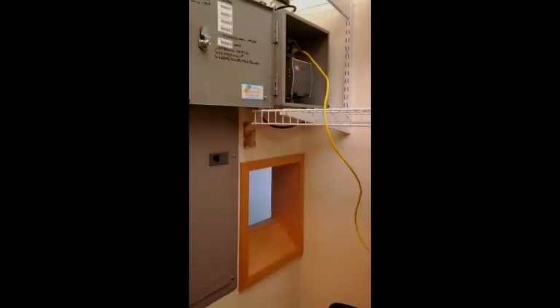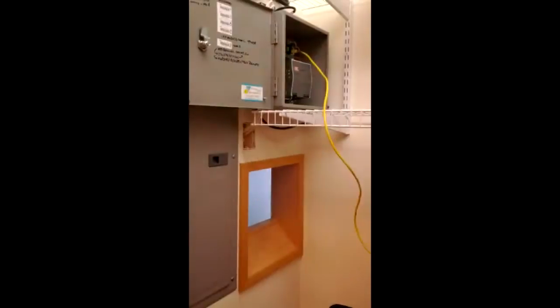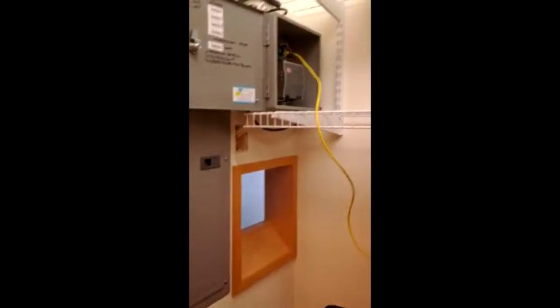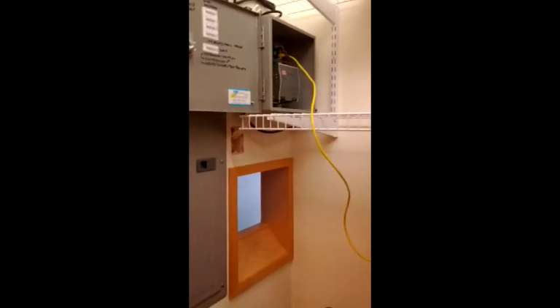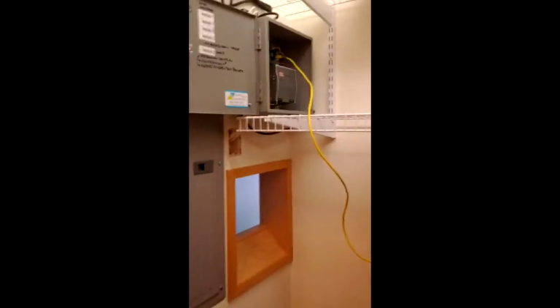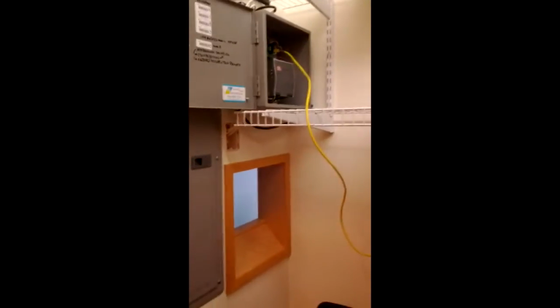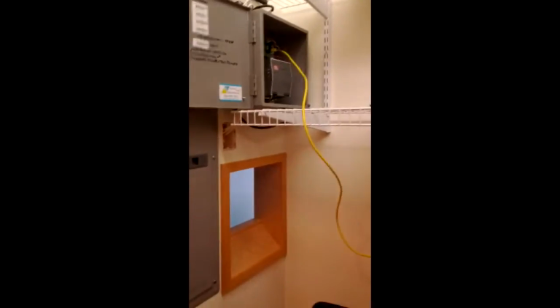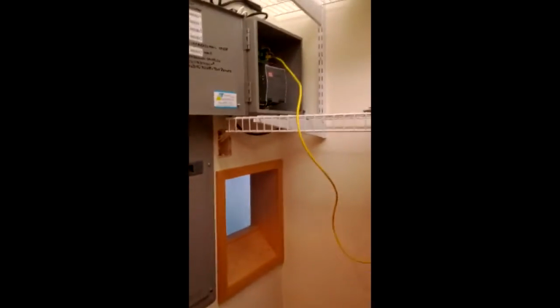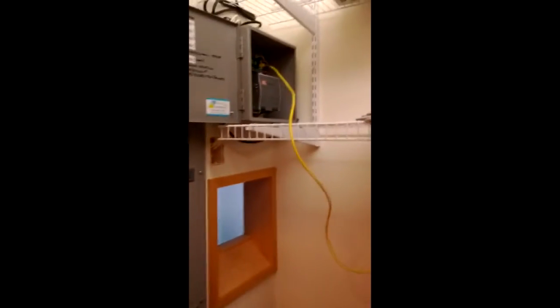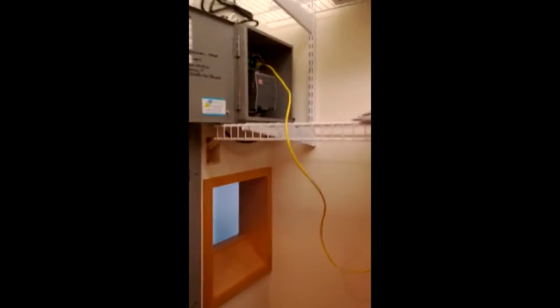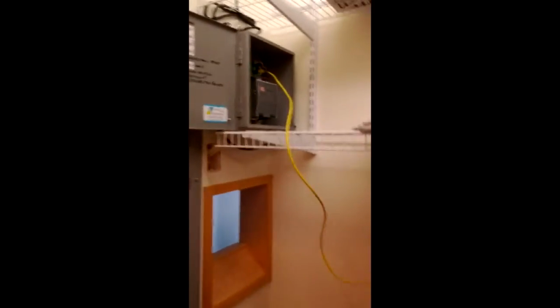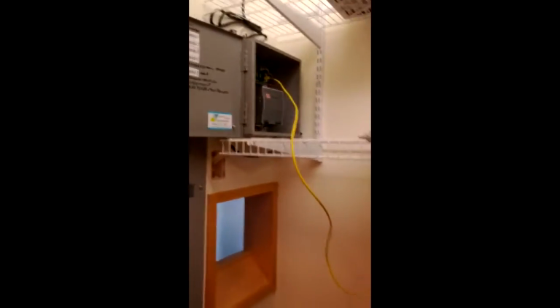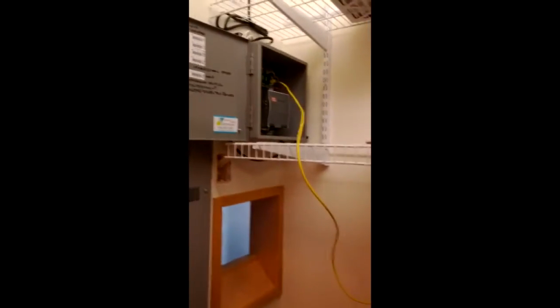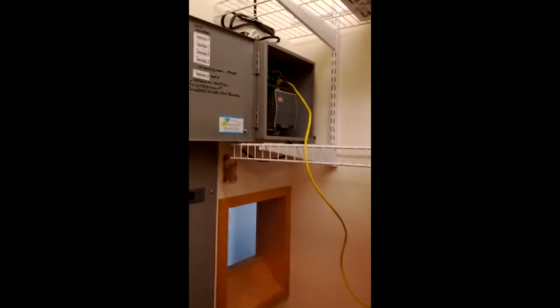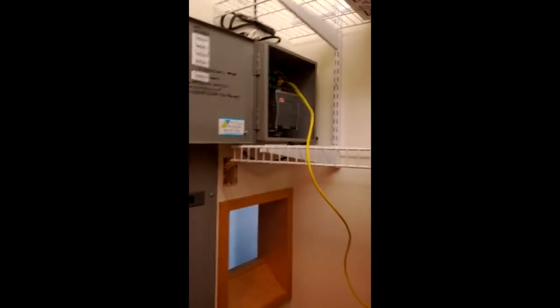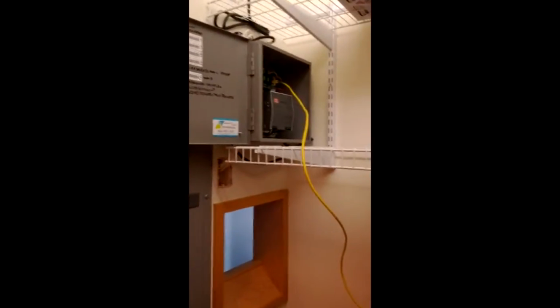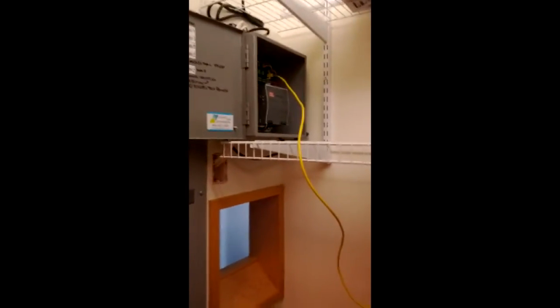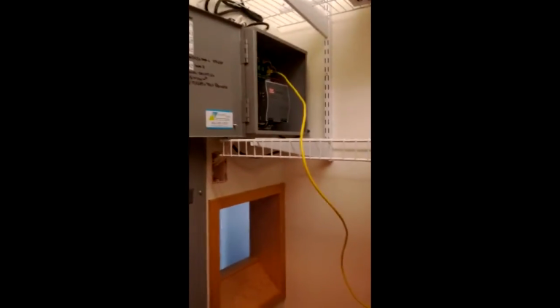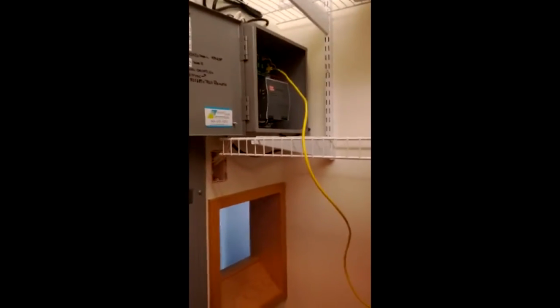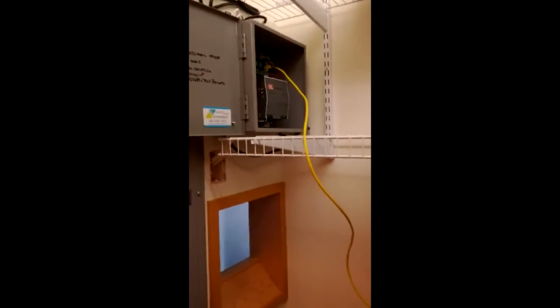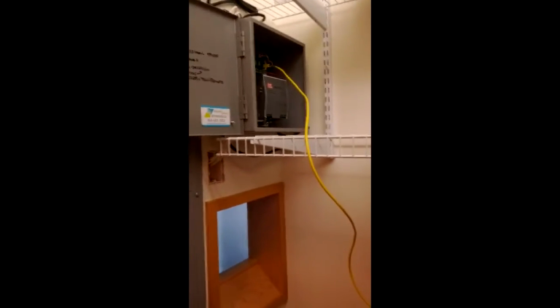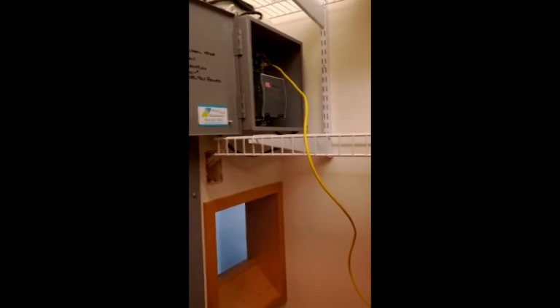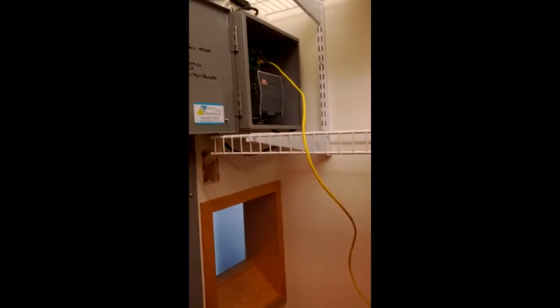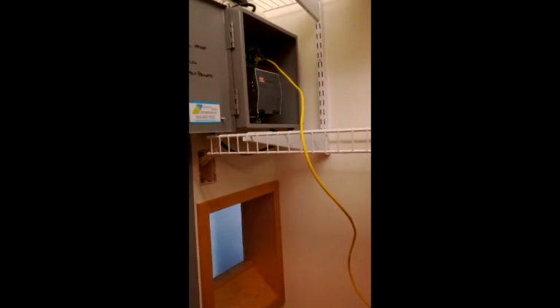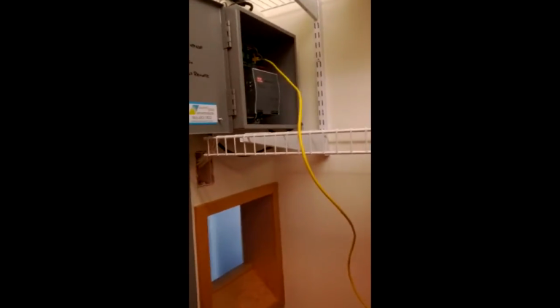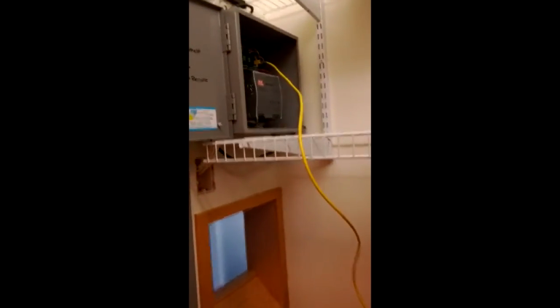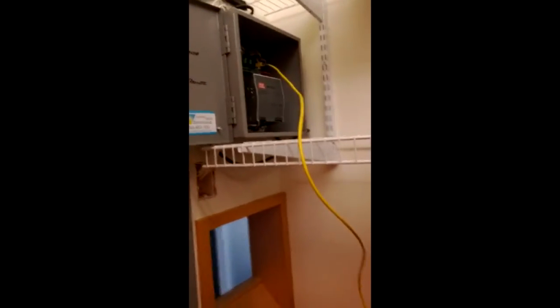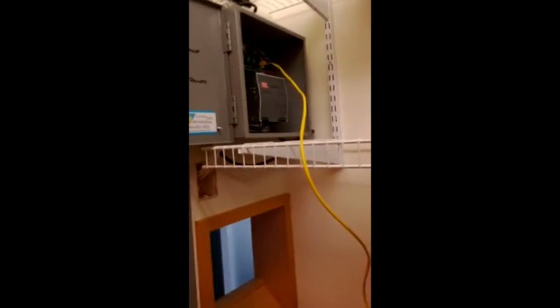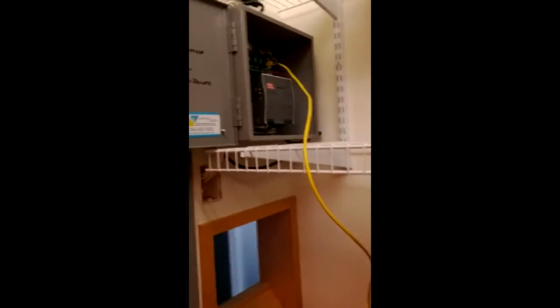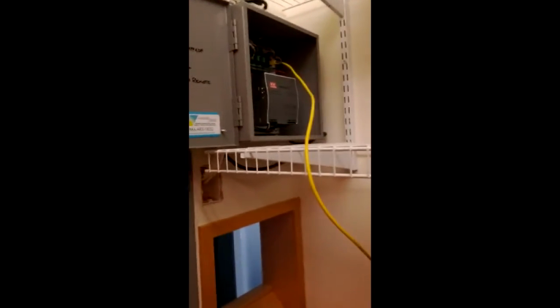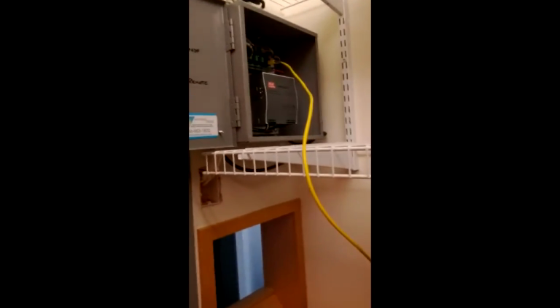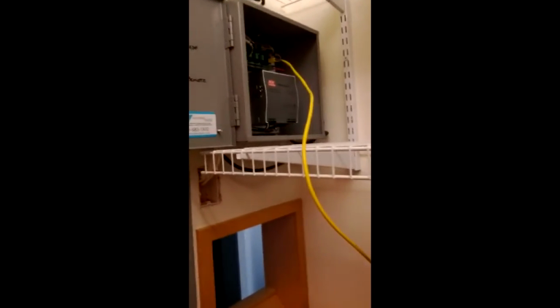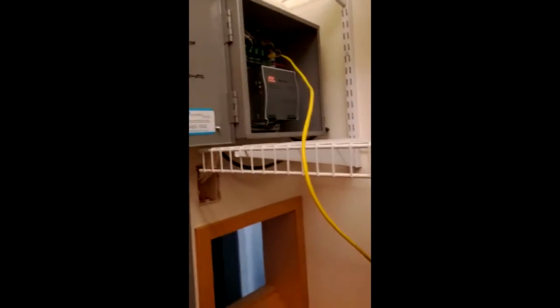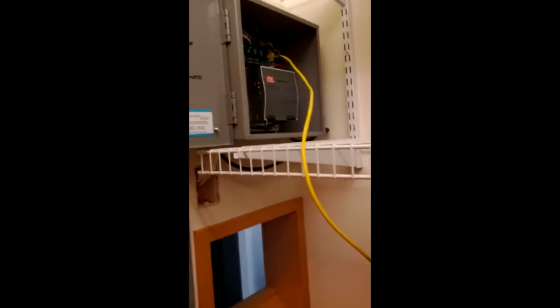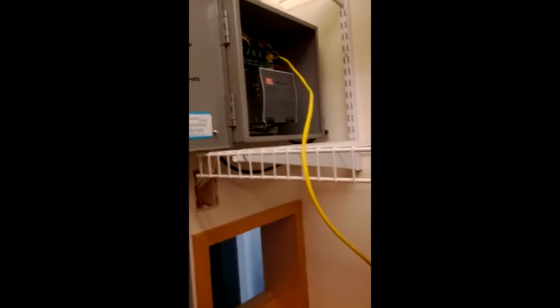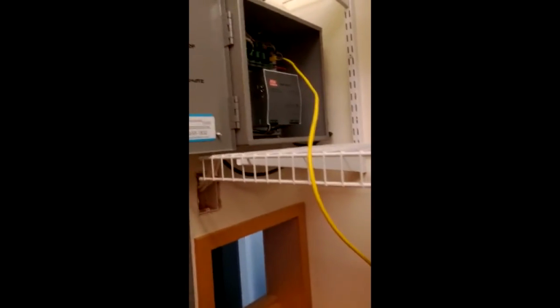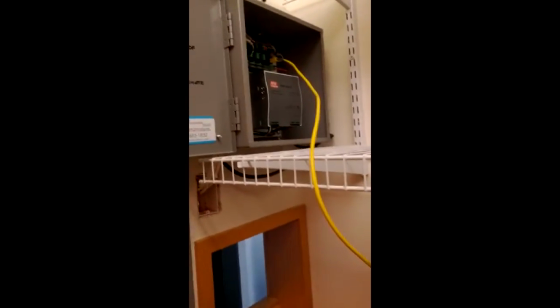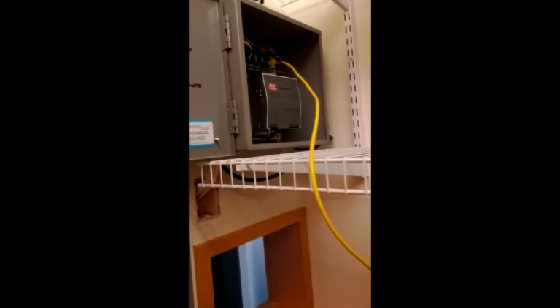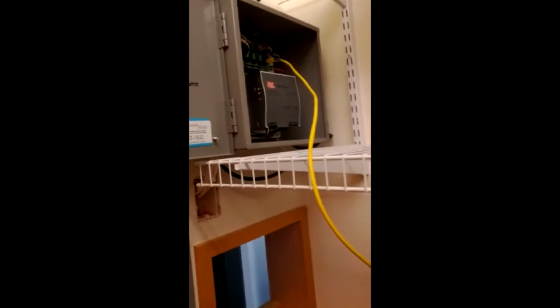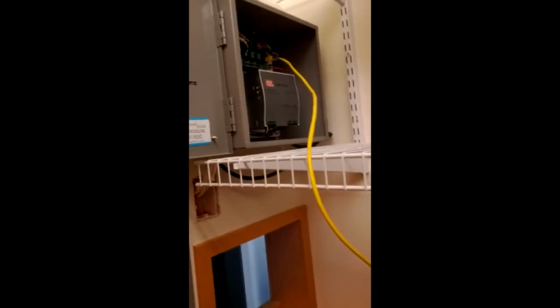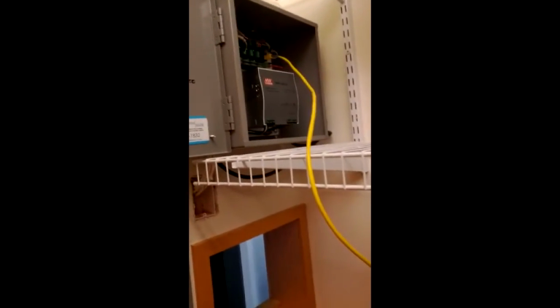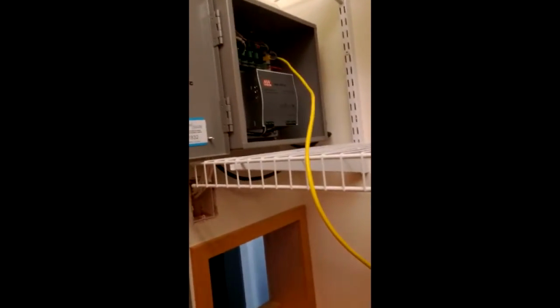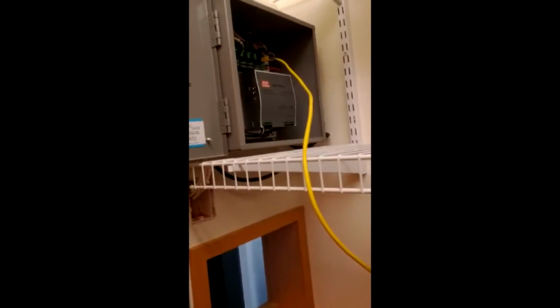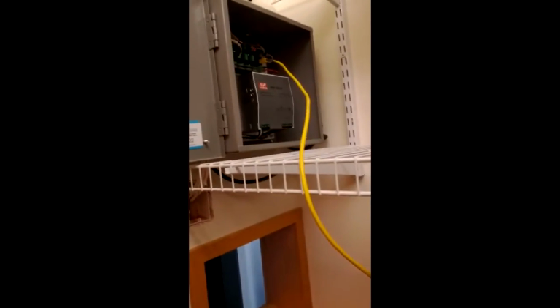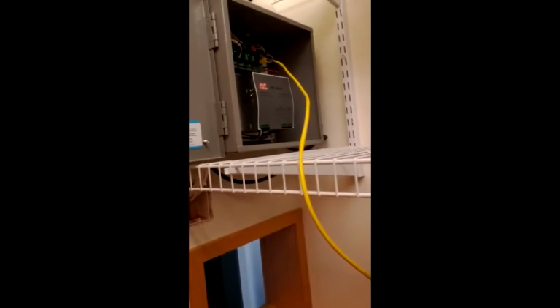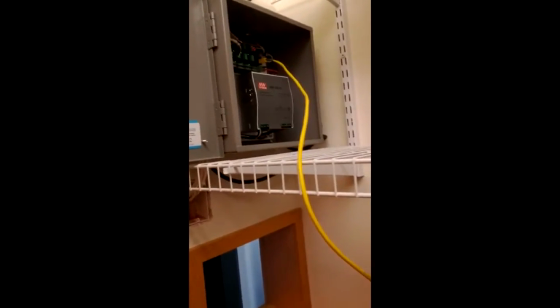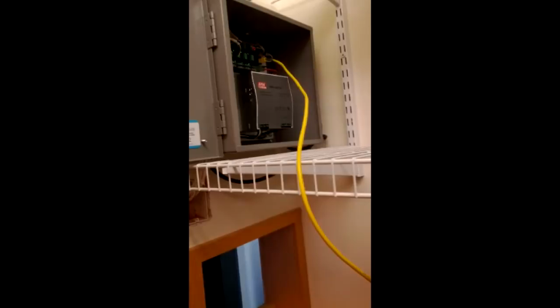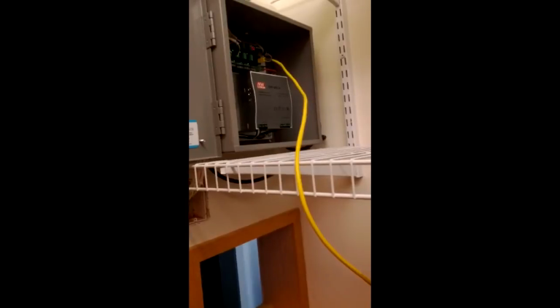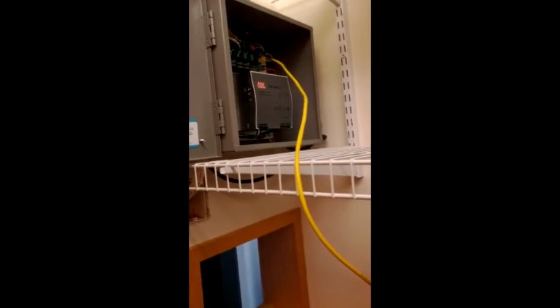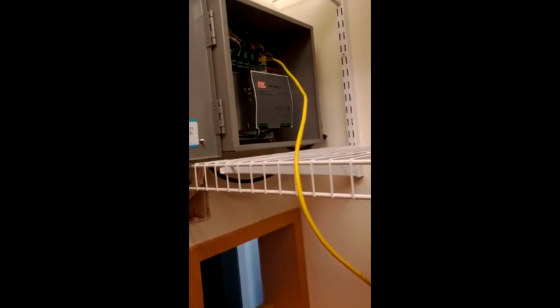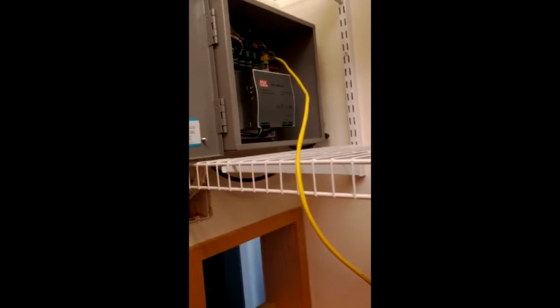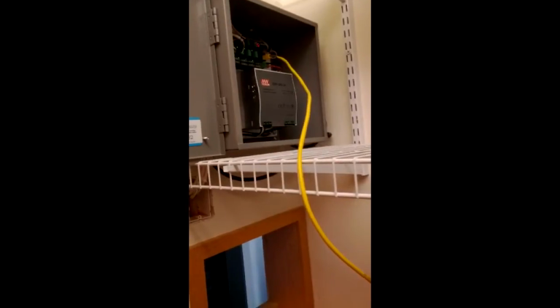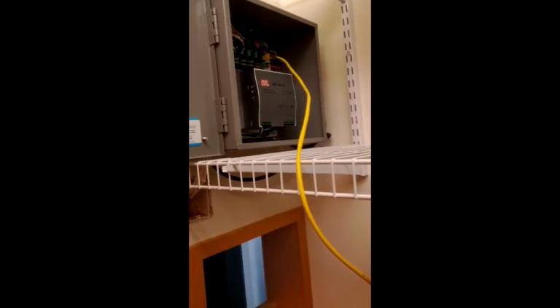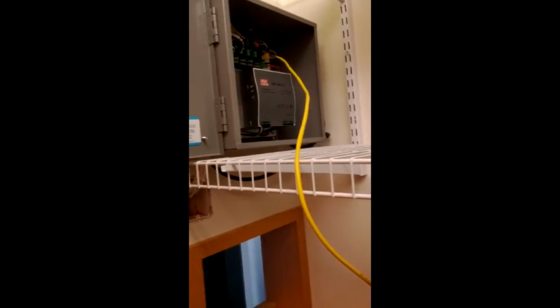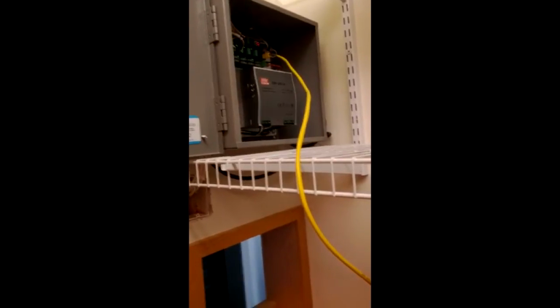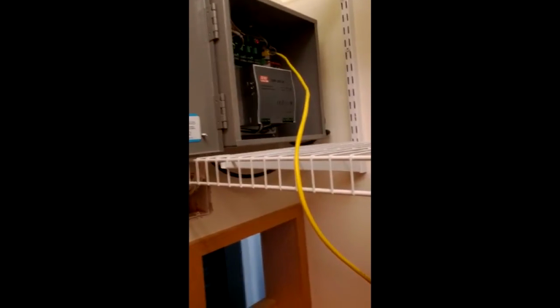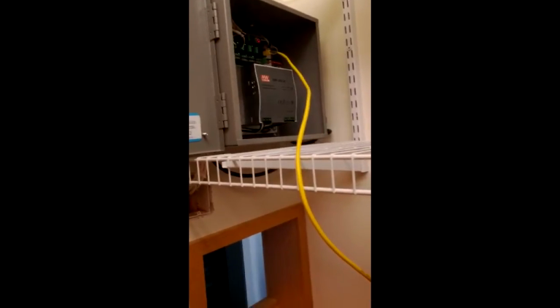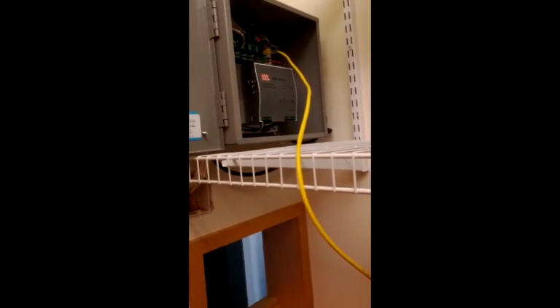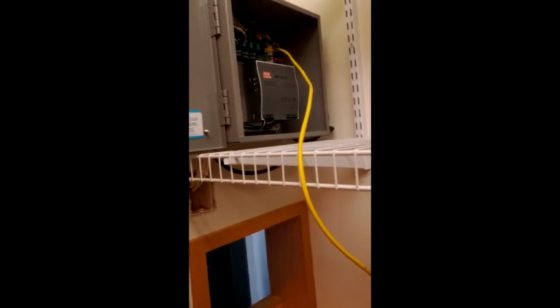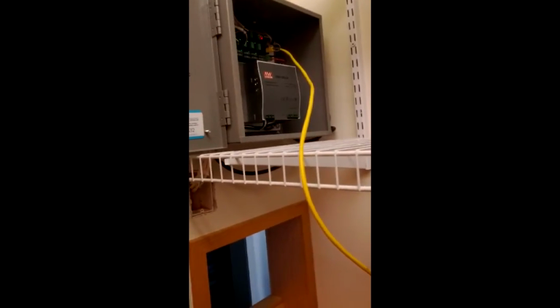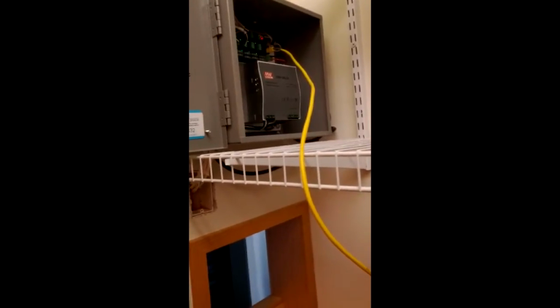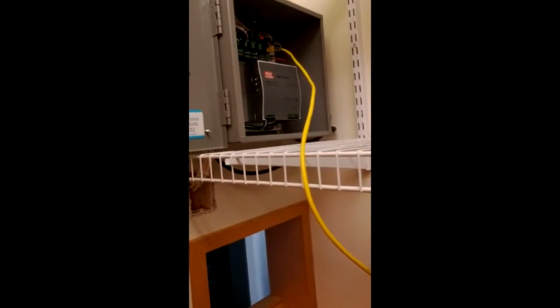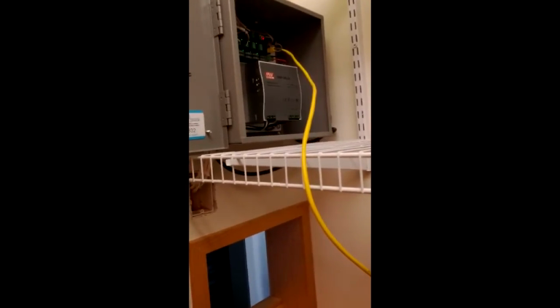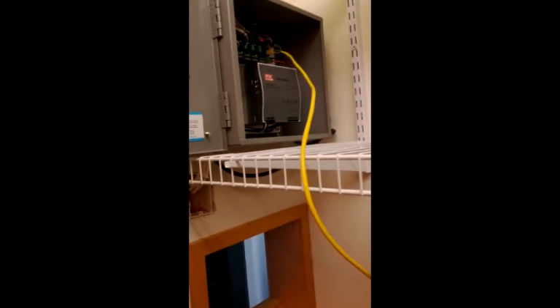In this video, we're going to review an RS-485 roller screen system from SOMFI.